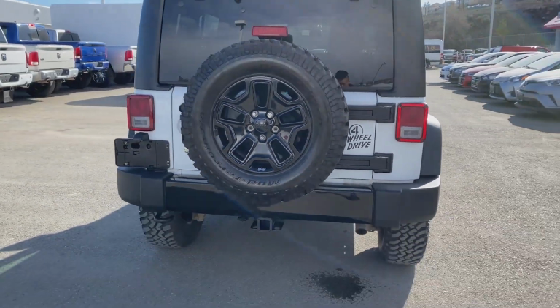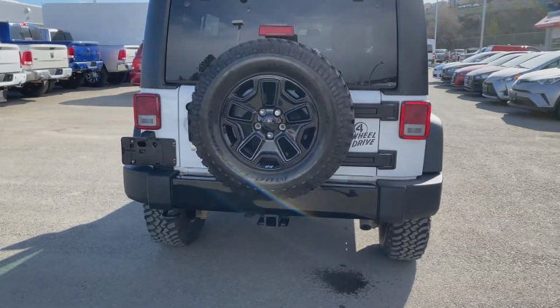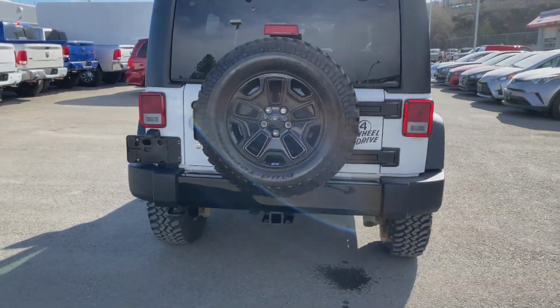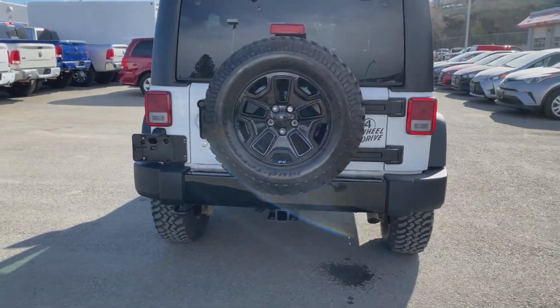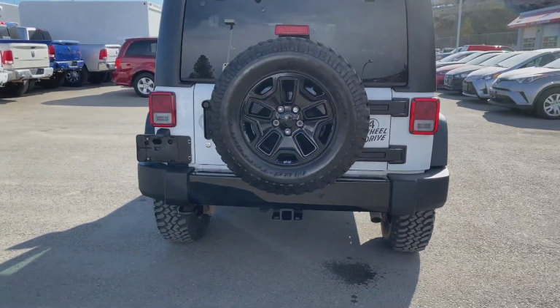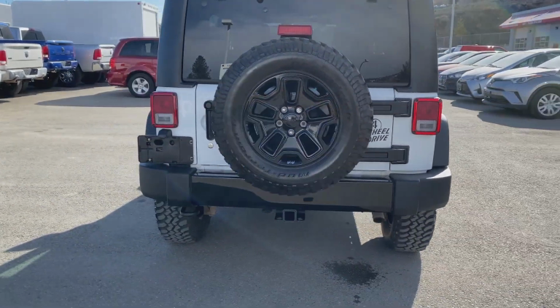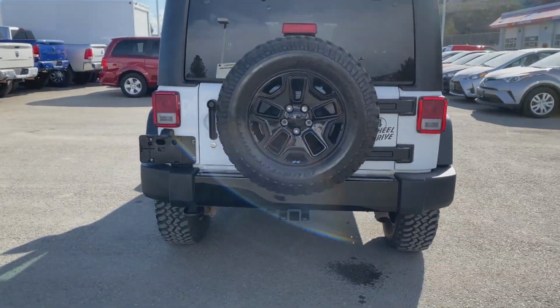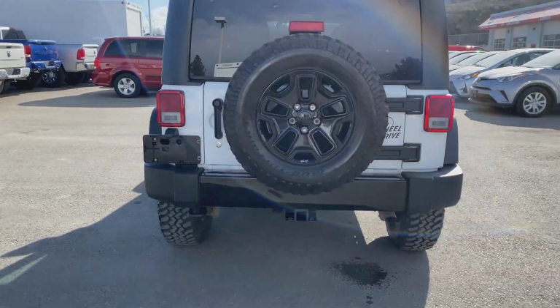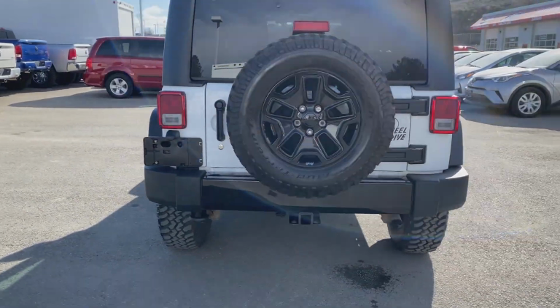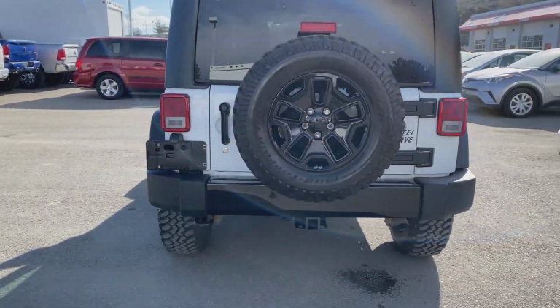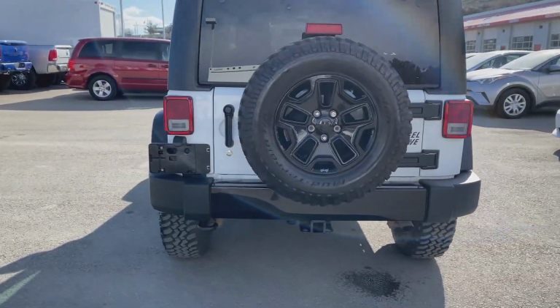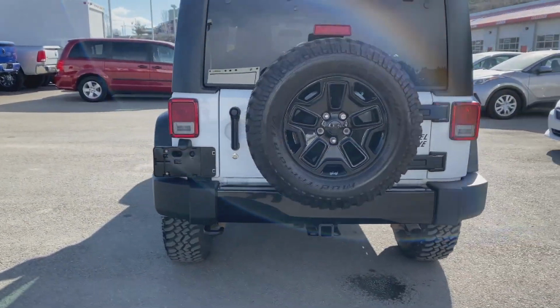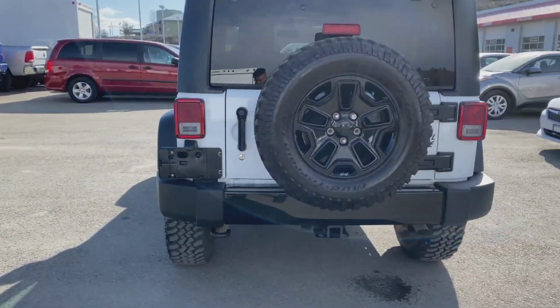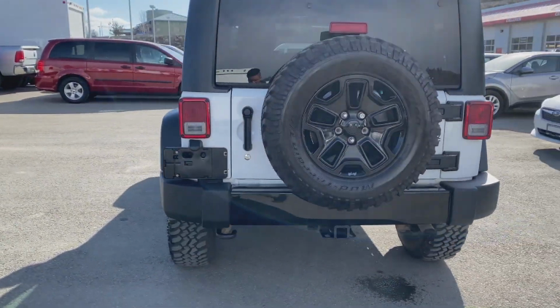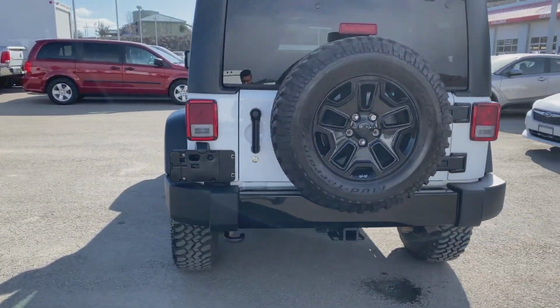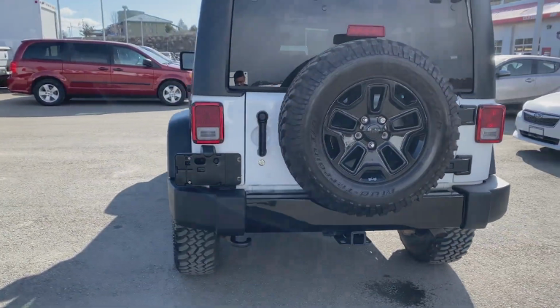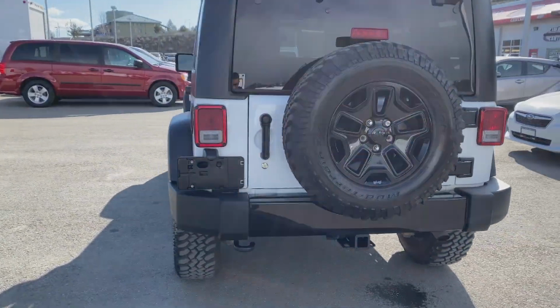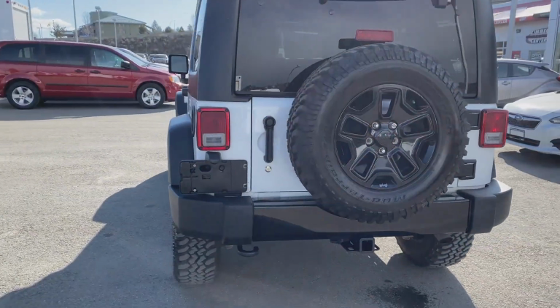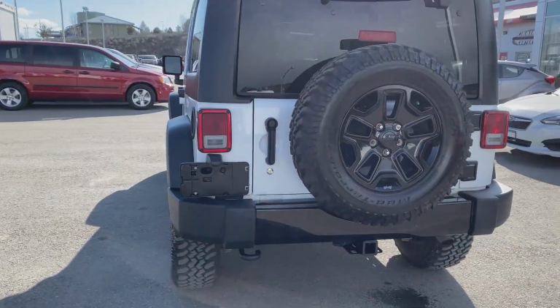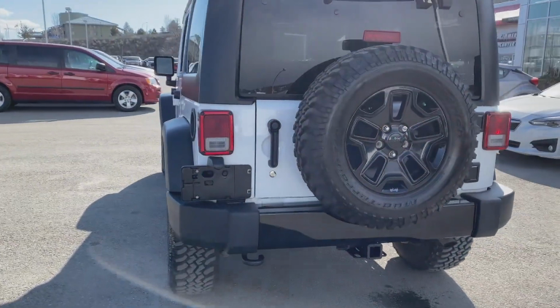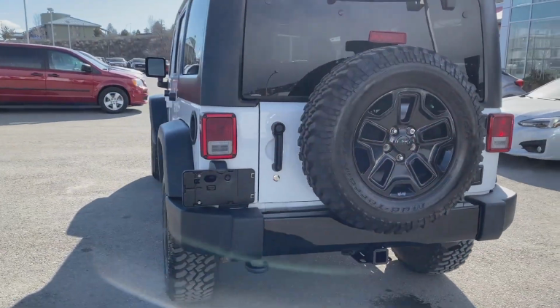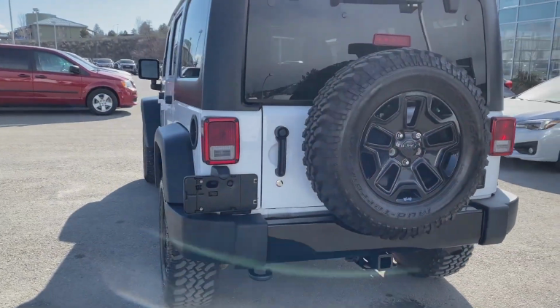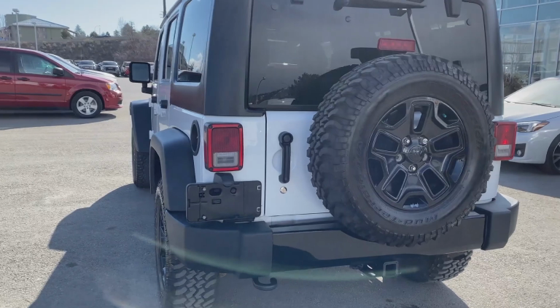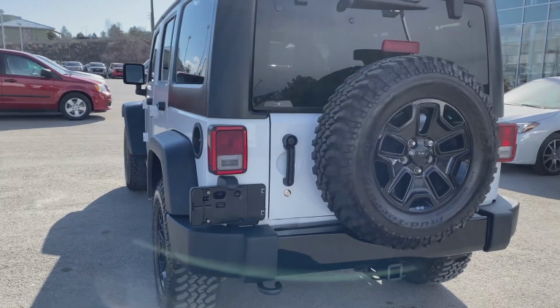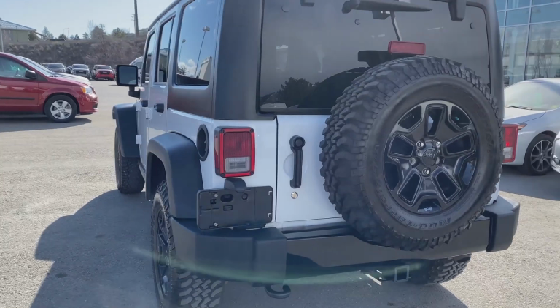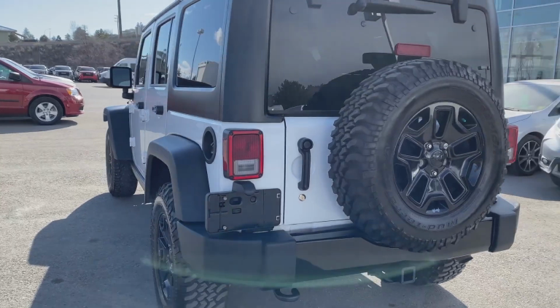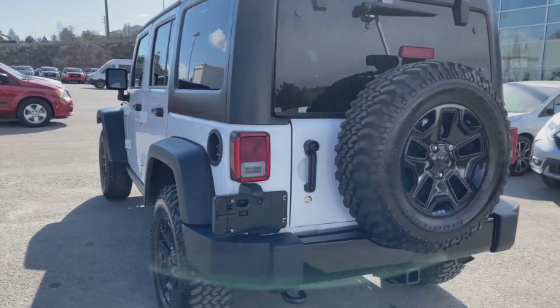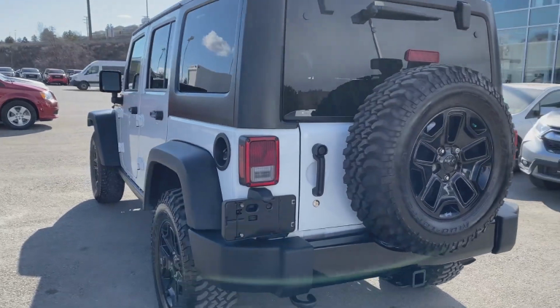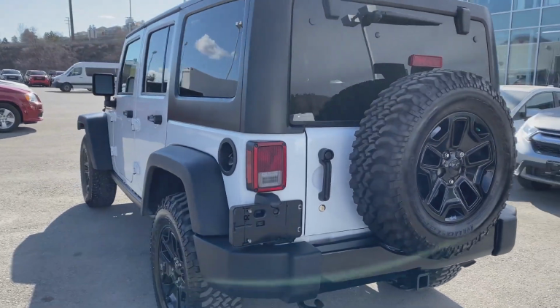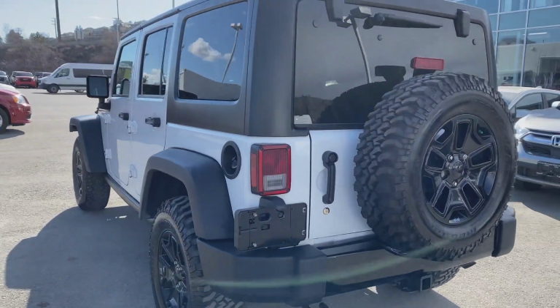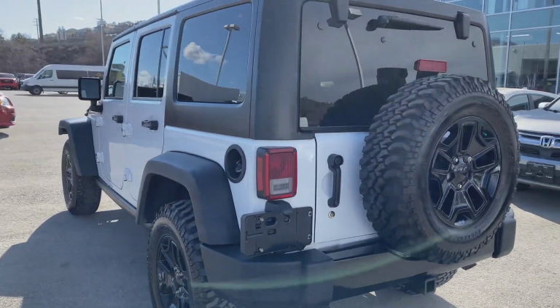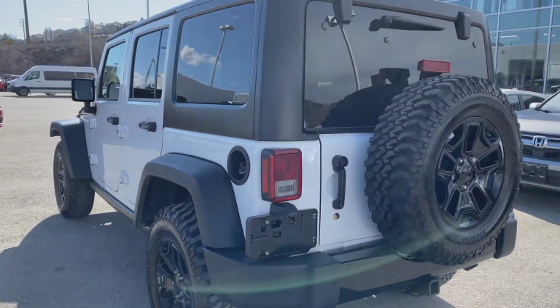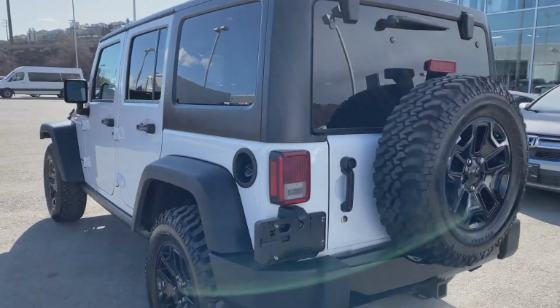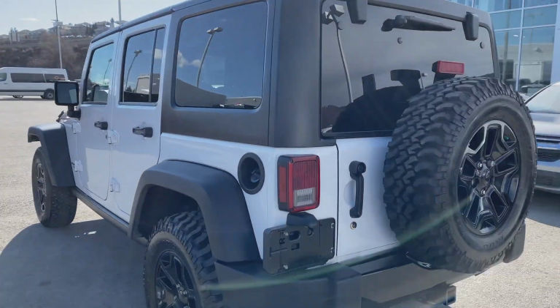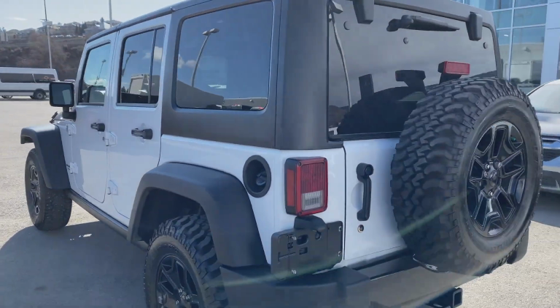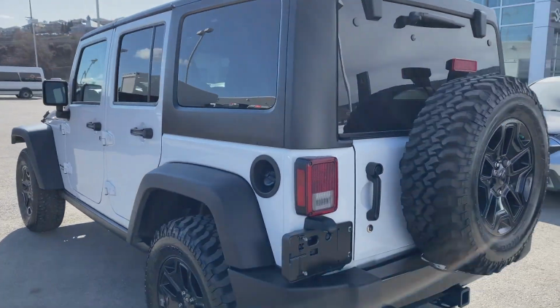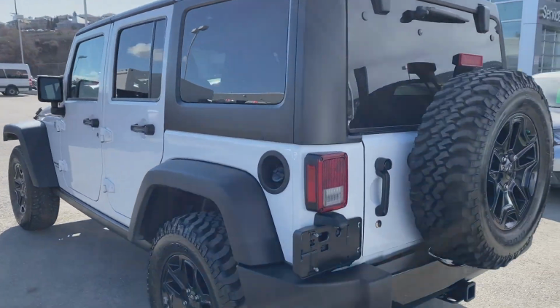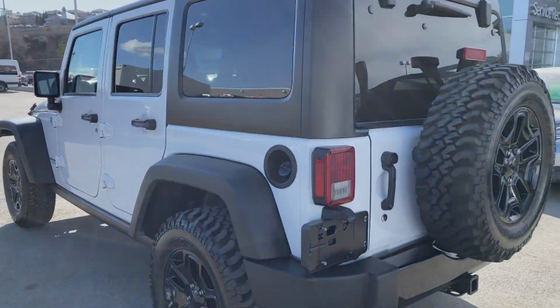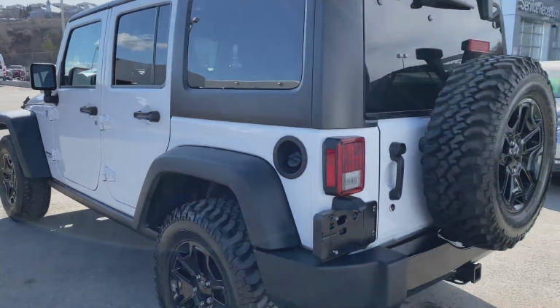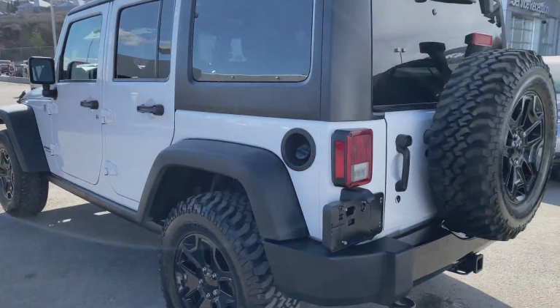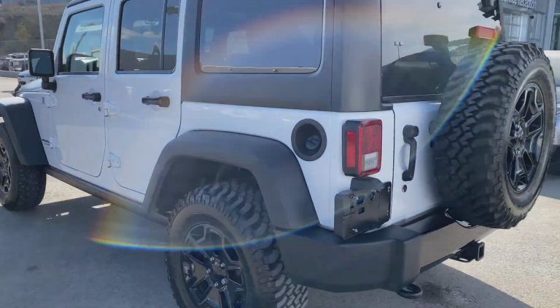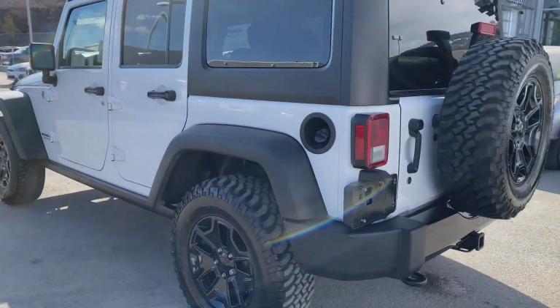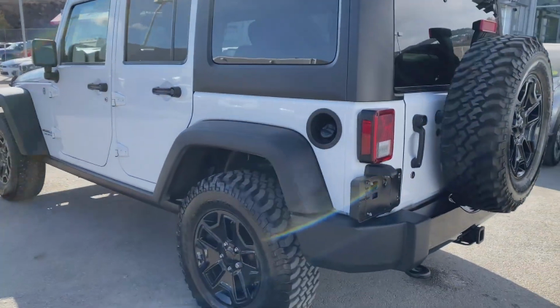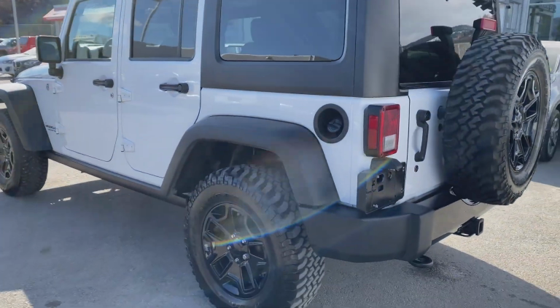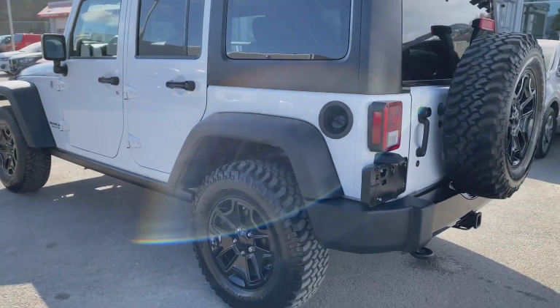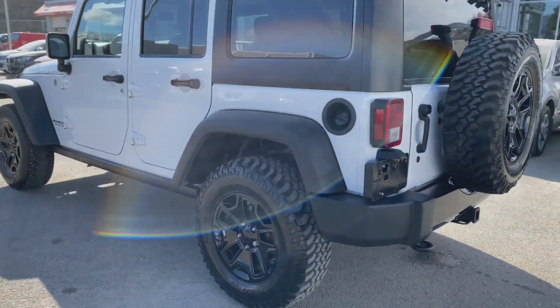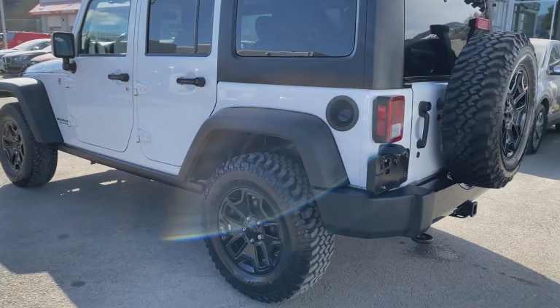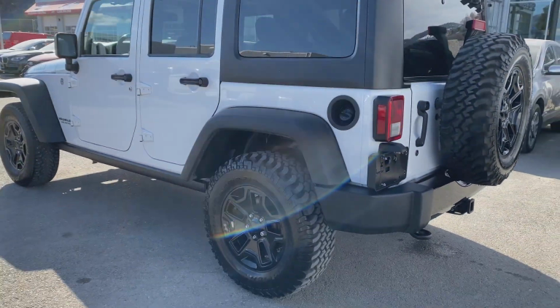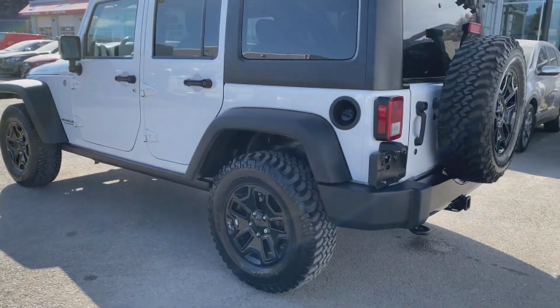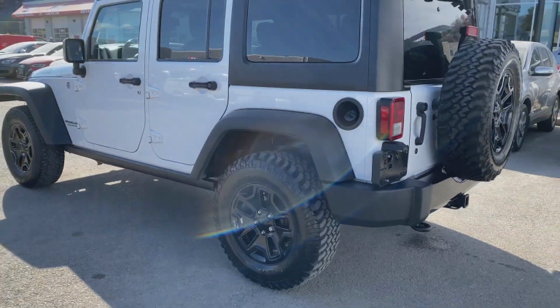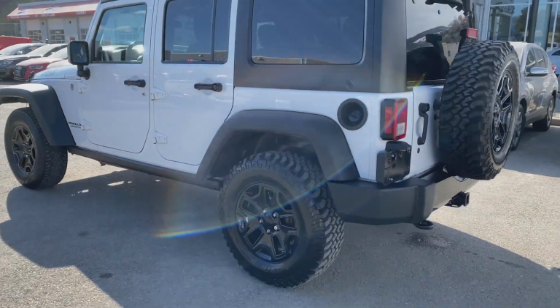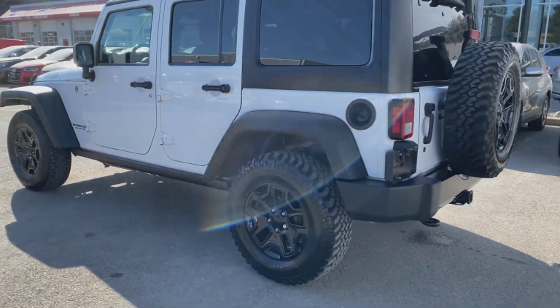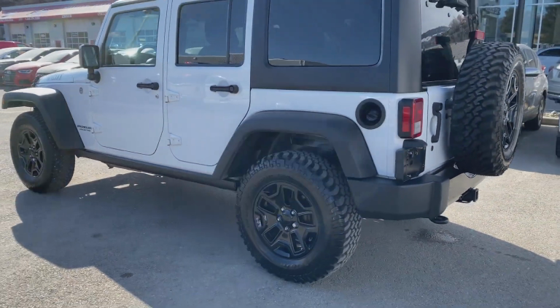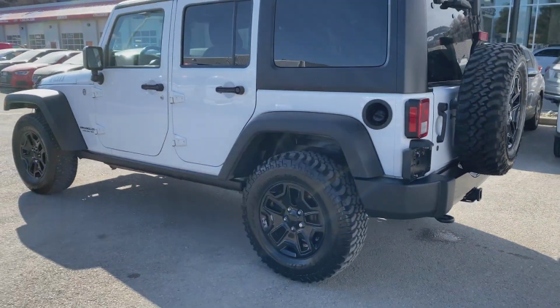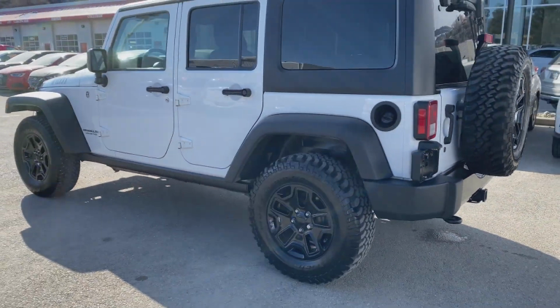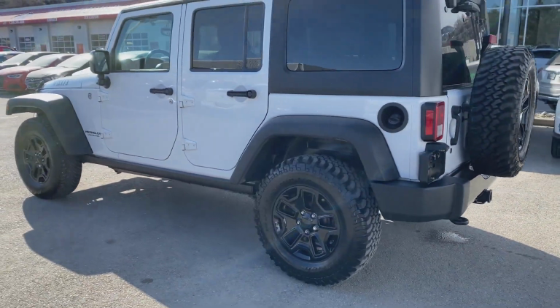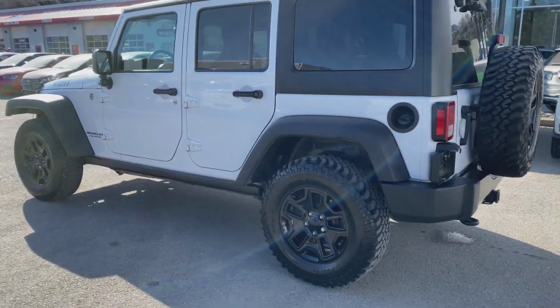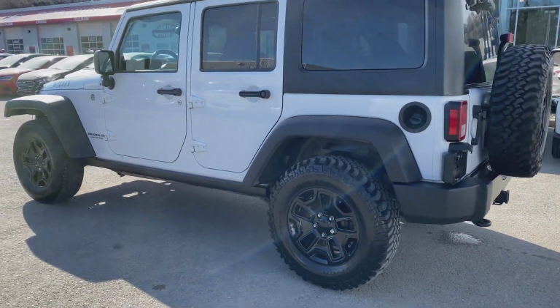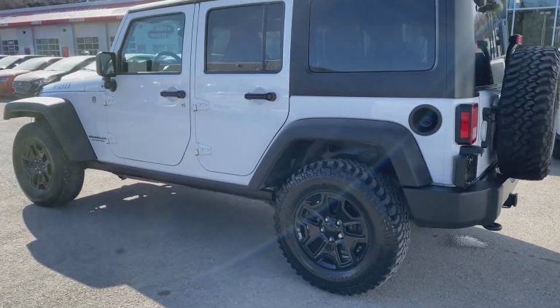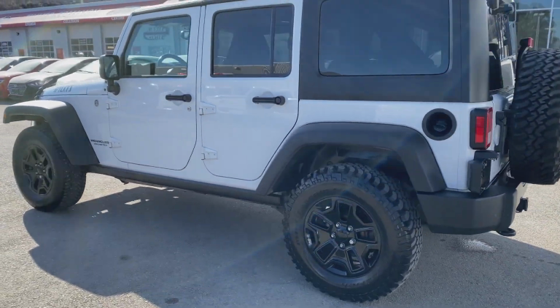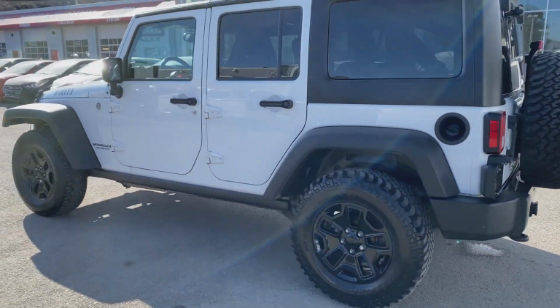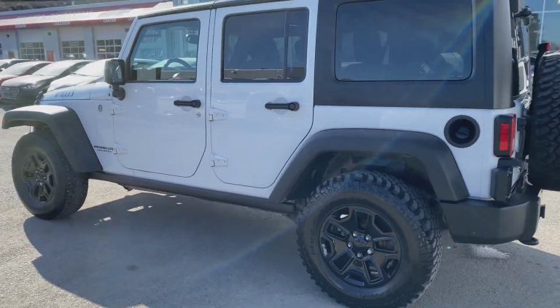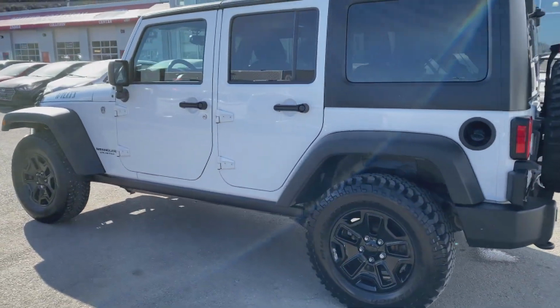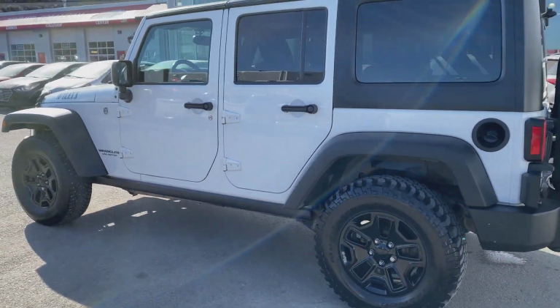It has brand new tires. This is a 3.6 liter V6 engine, and it does have a six-speed manual transmission.